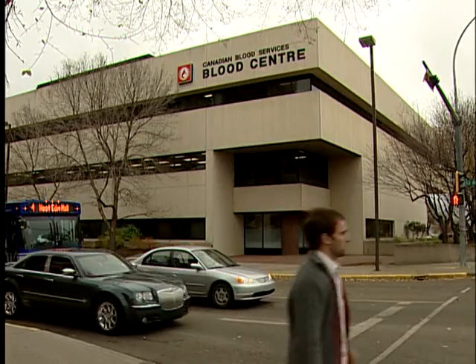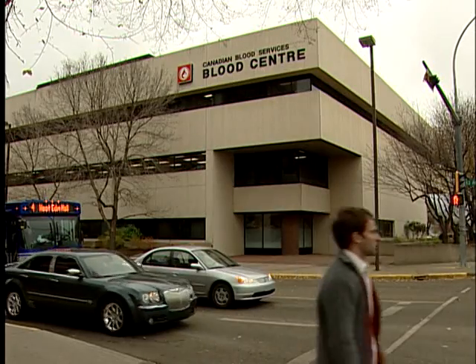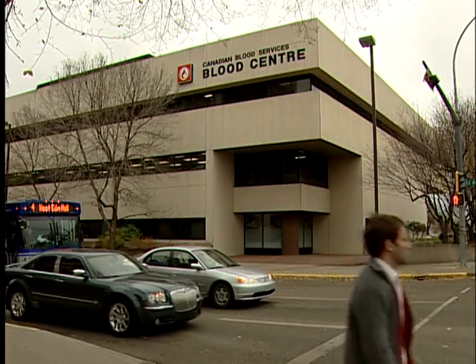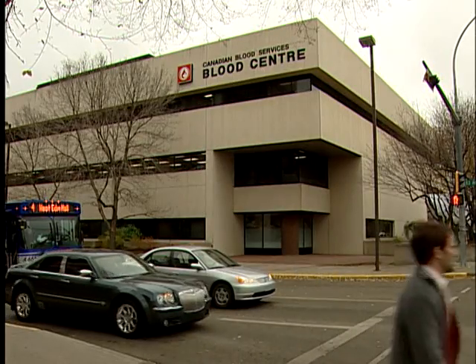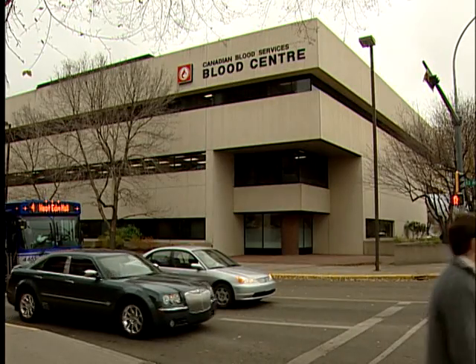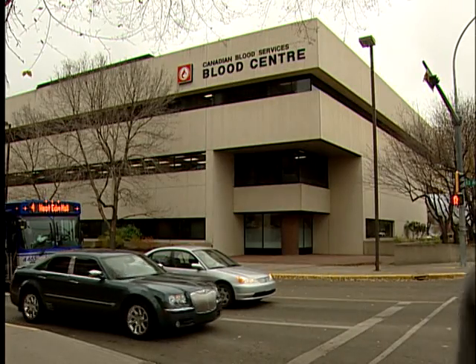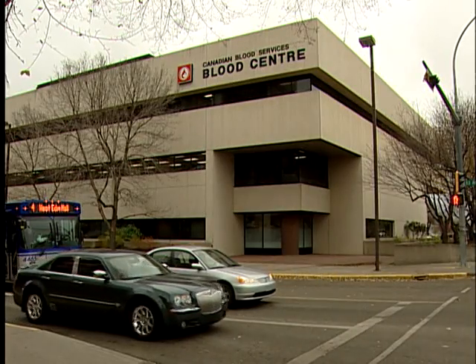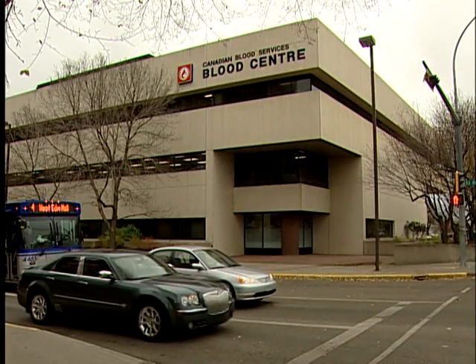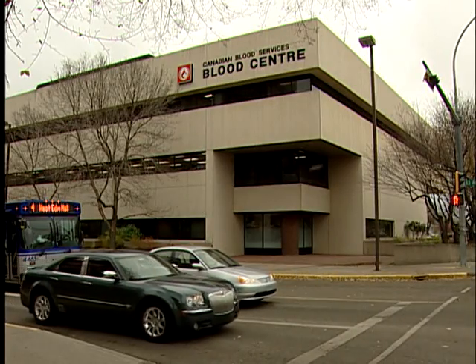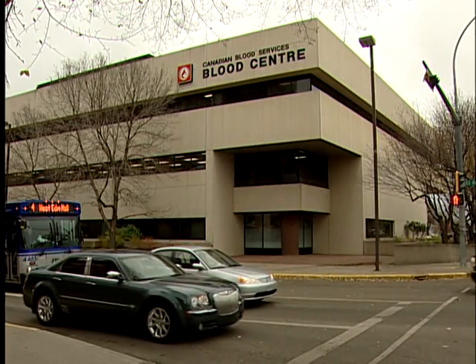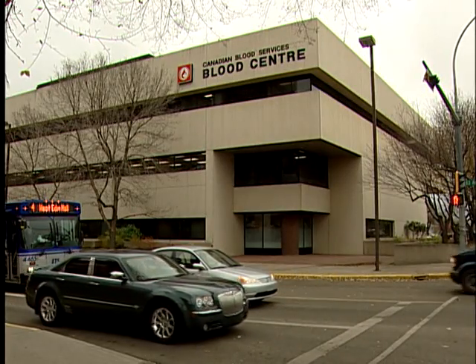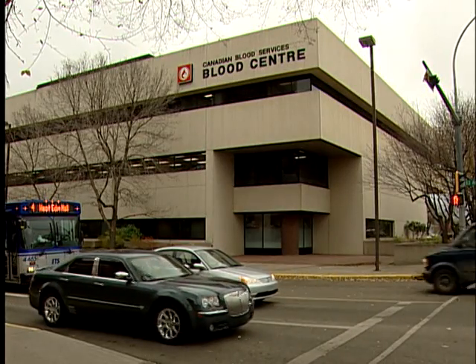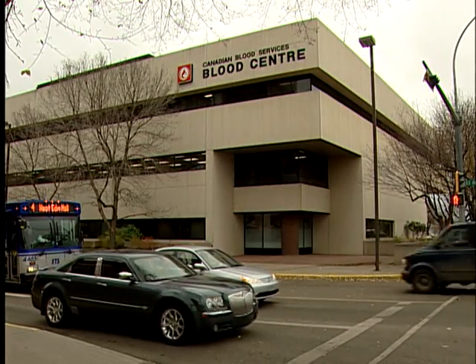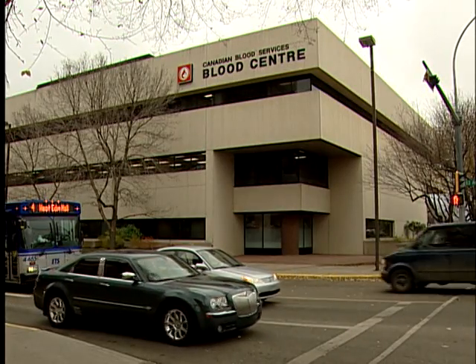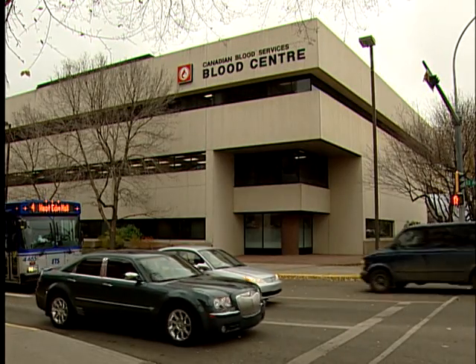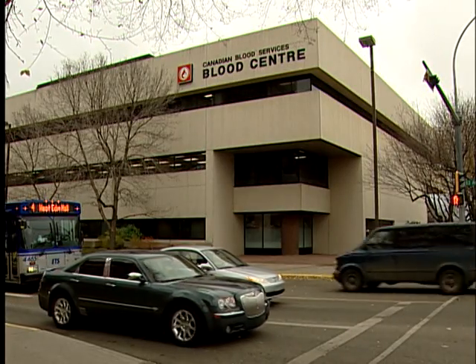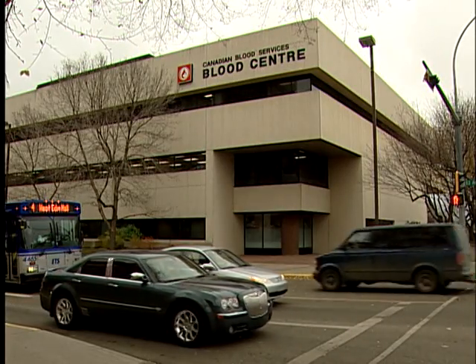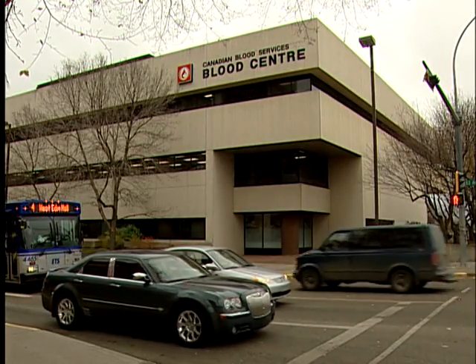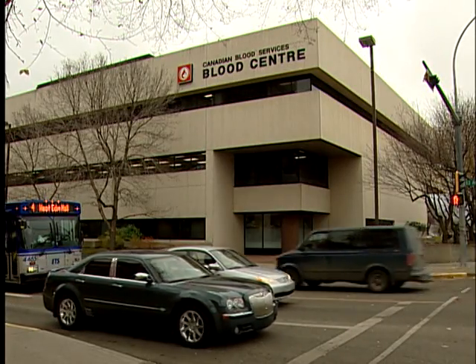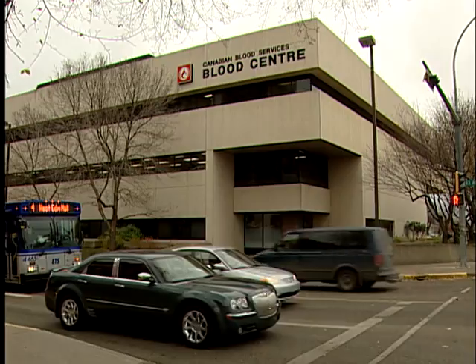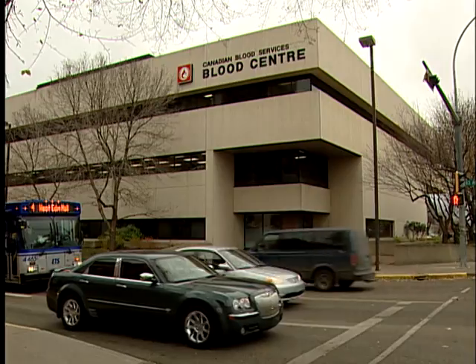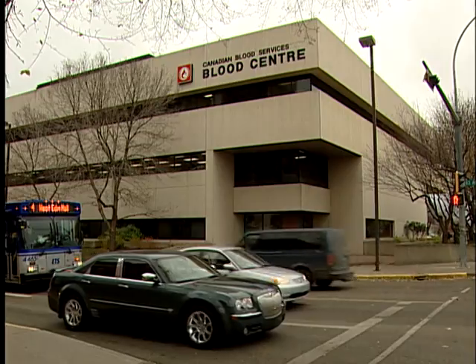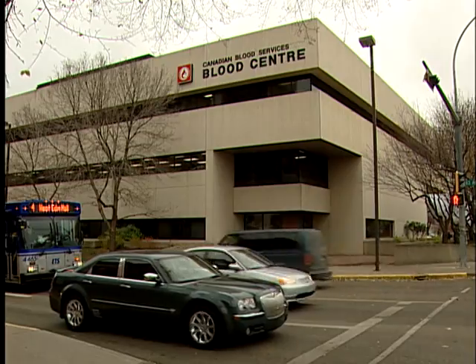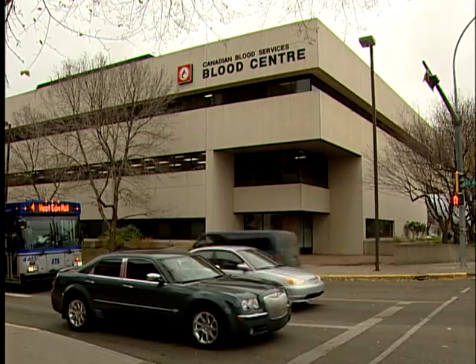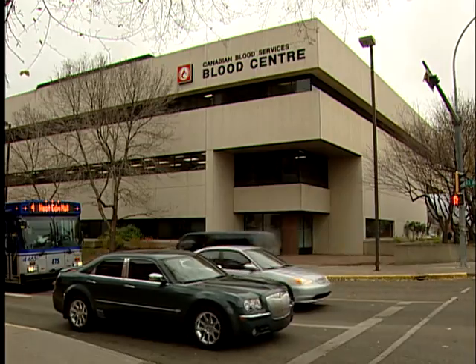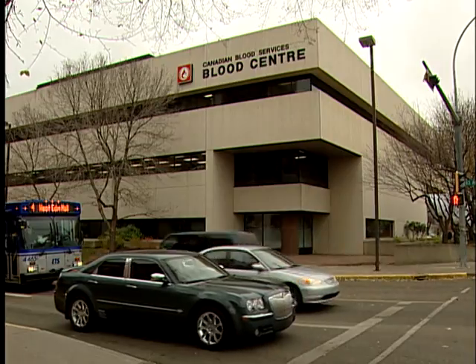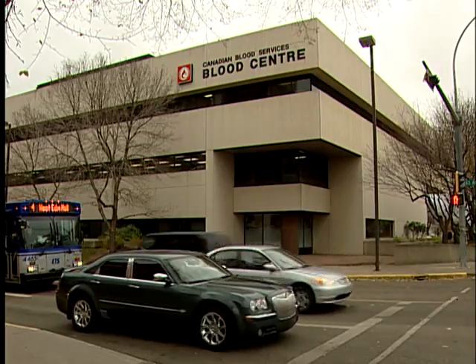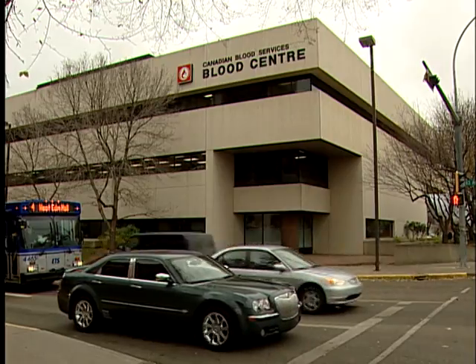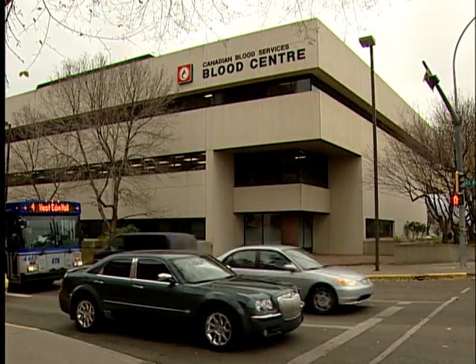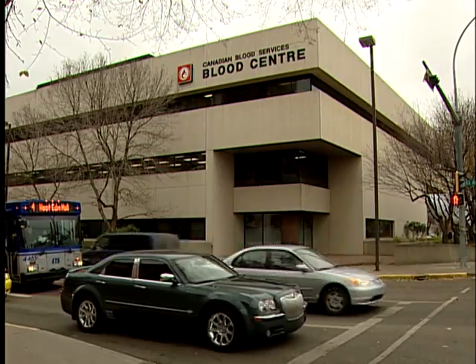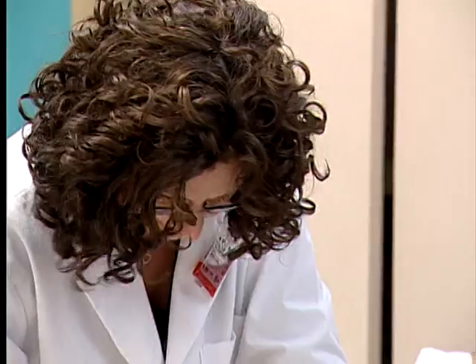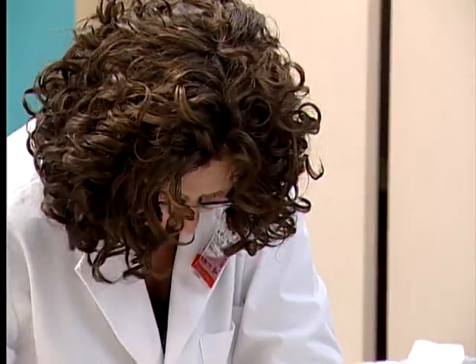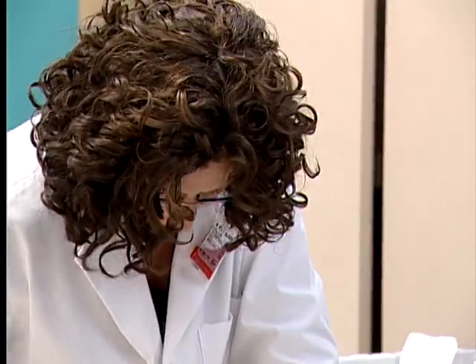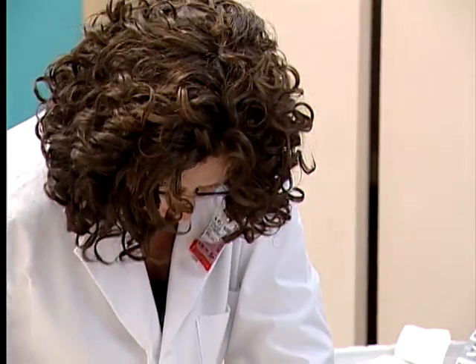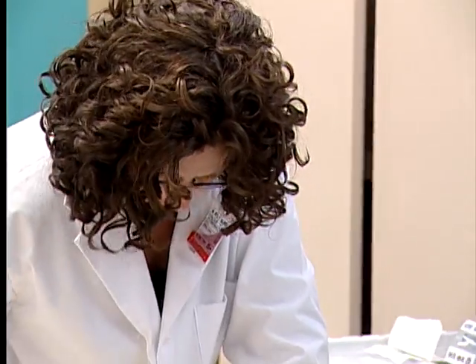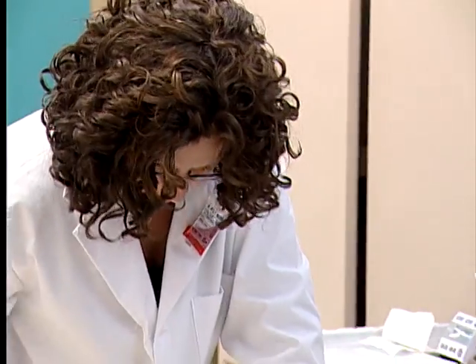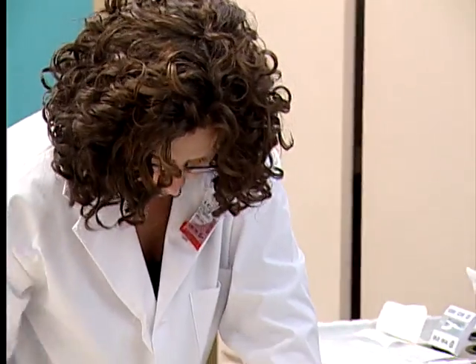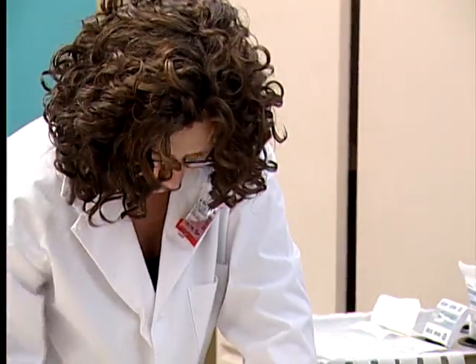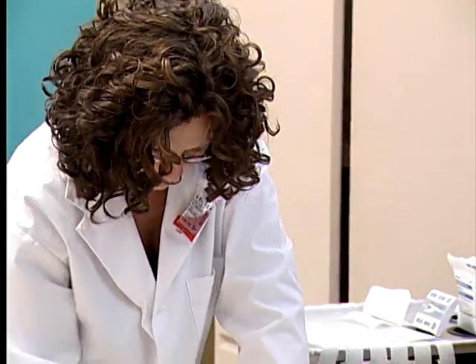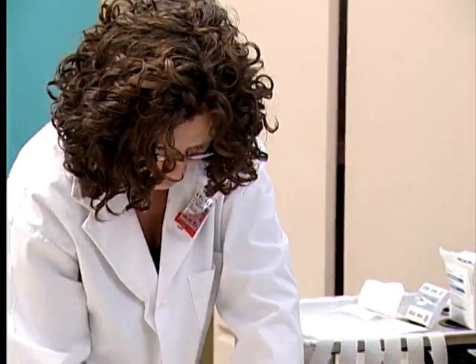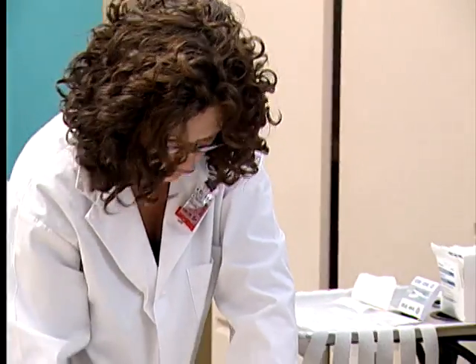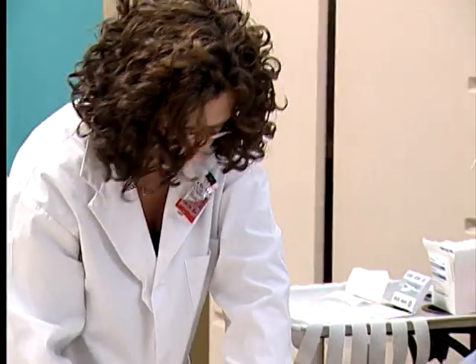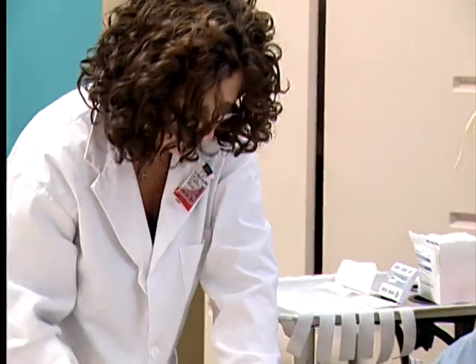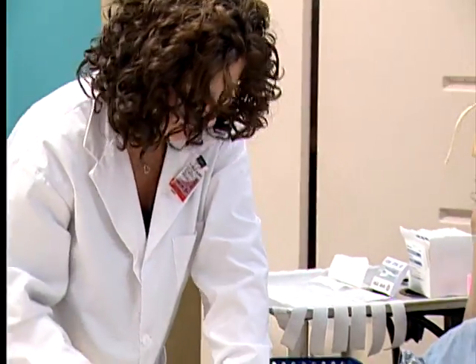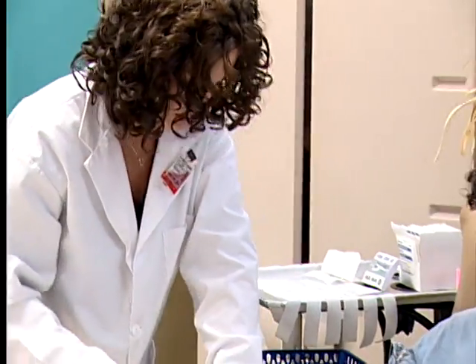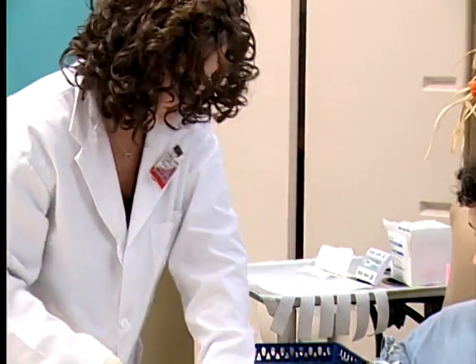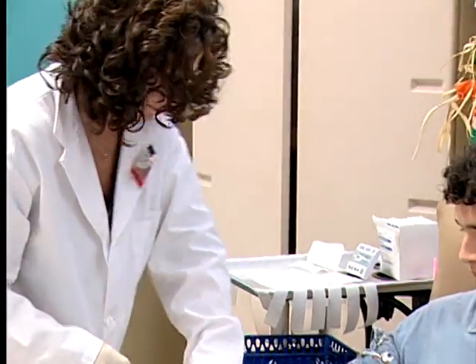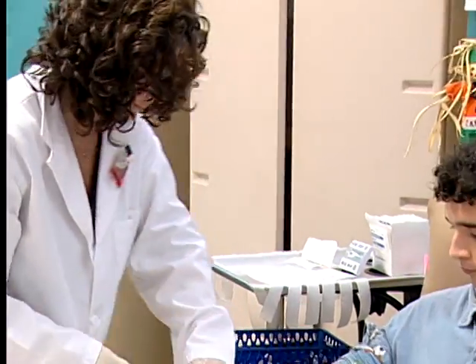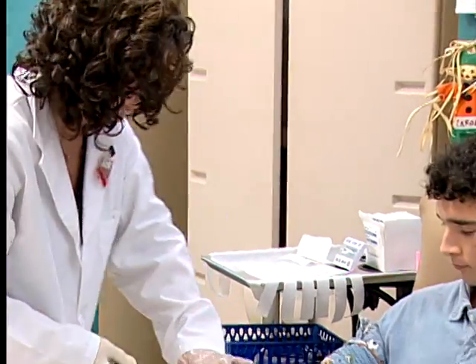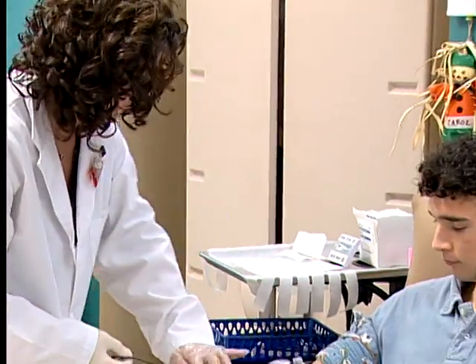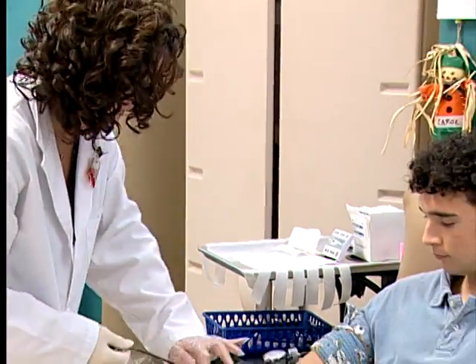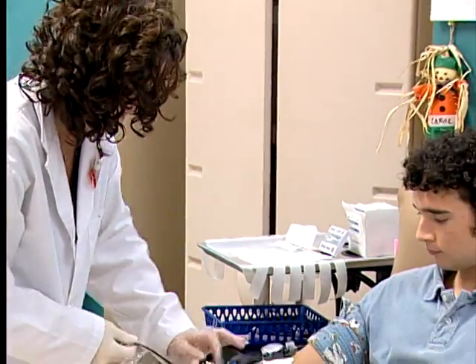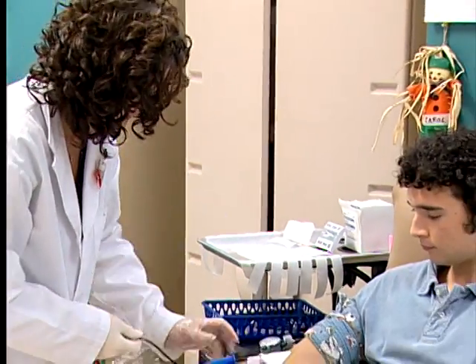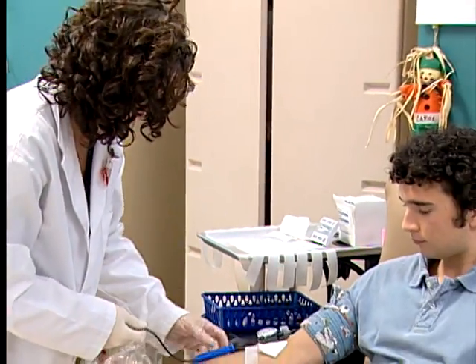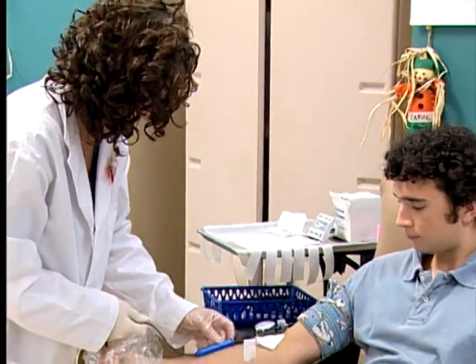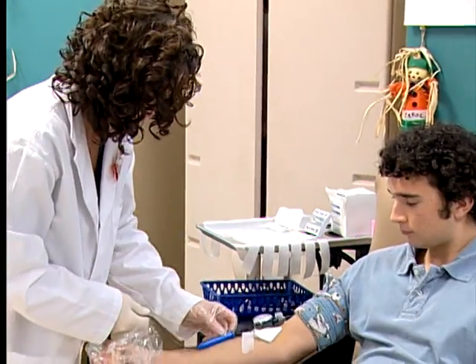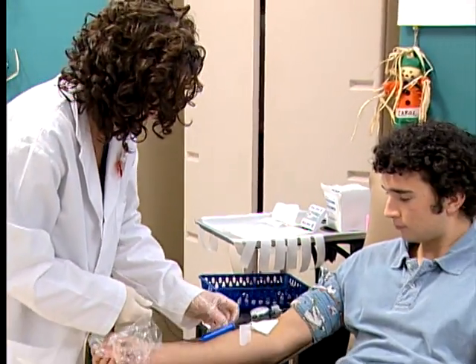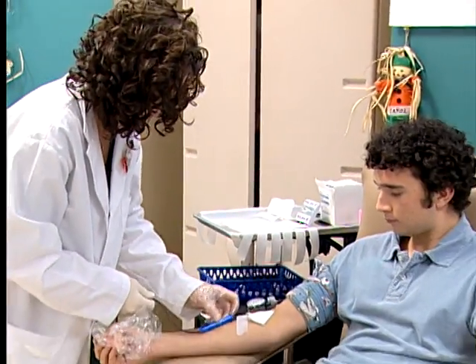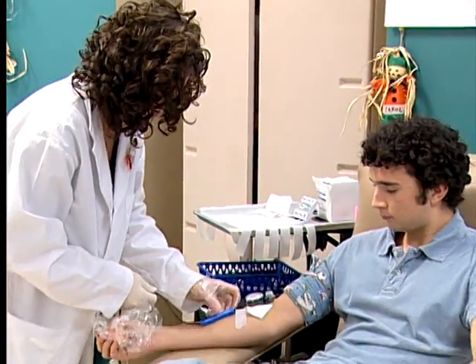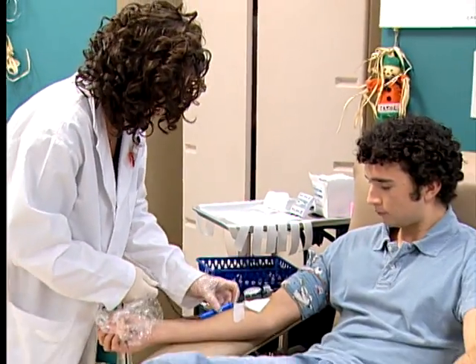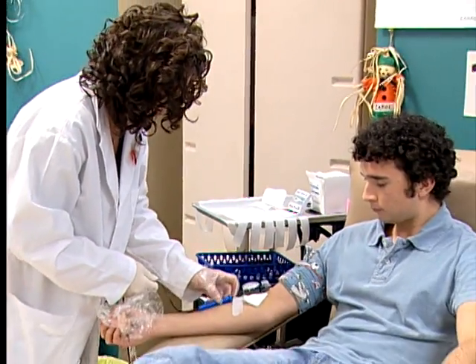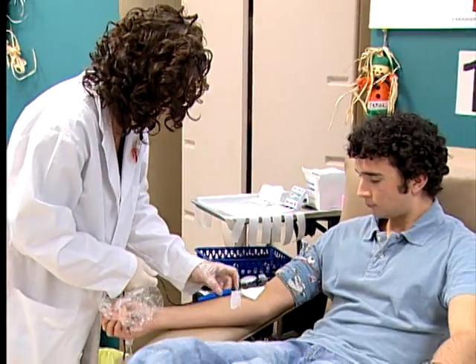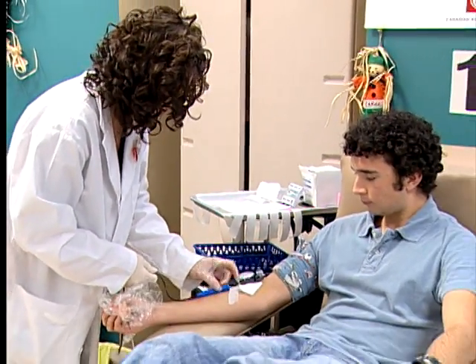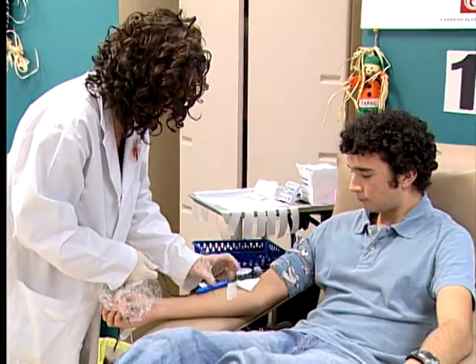Many blood products are made by the blood supplier from human blood donated by volunteers across Canada.